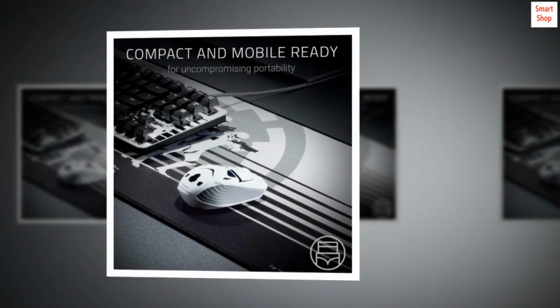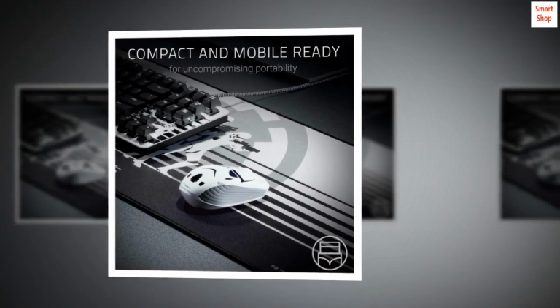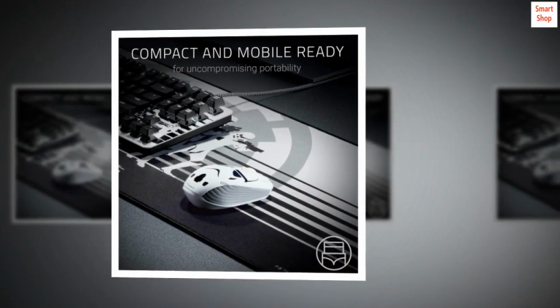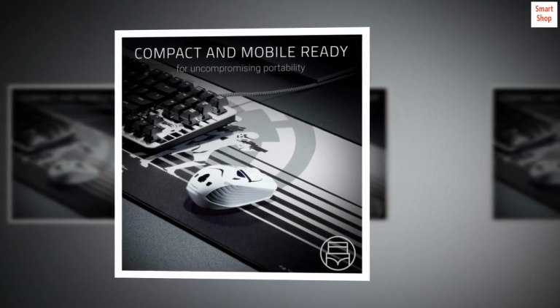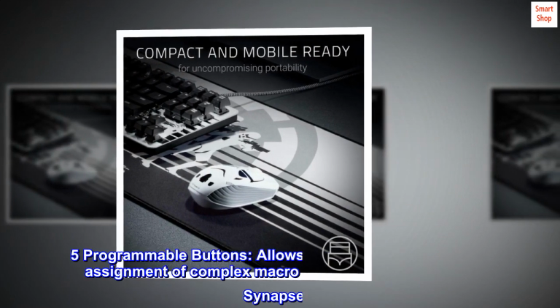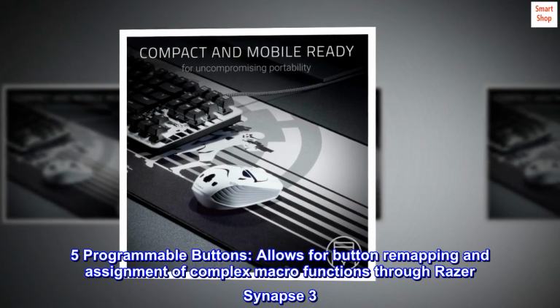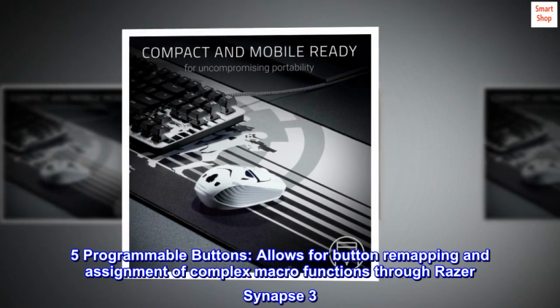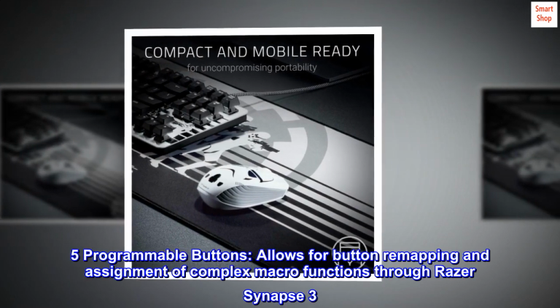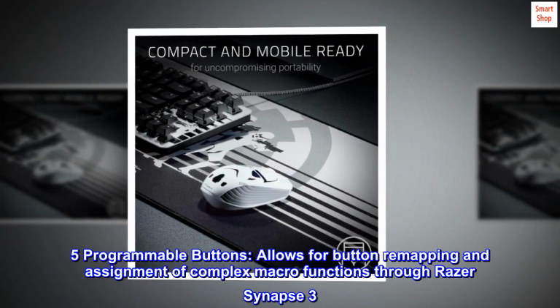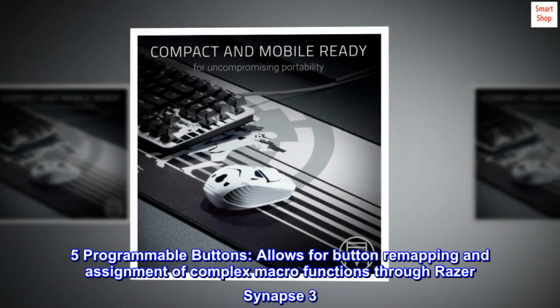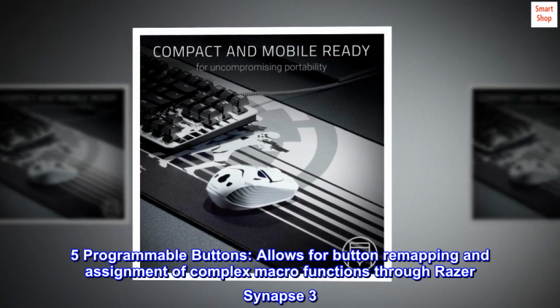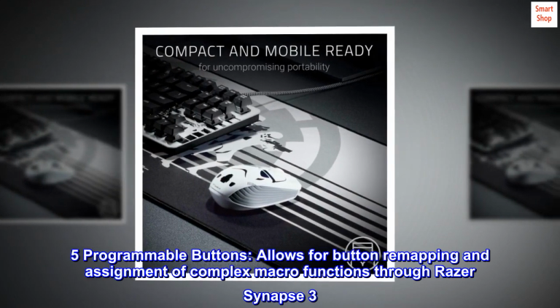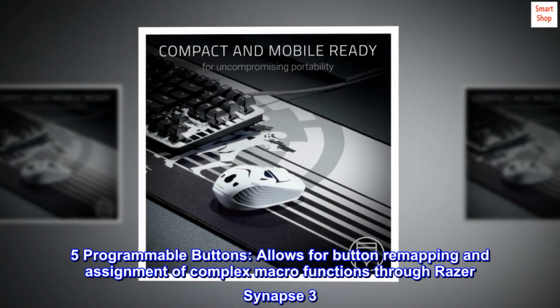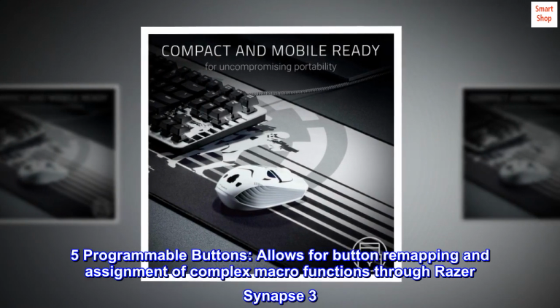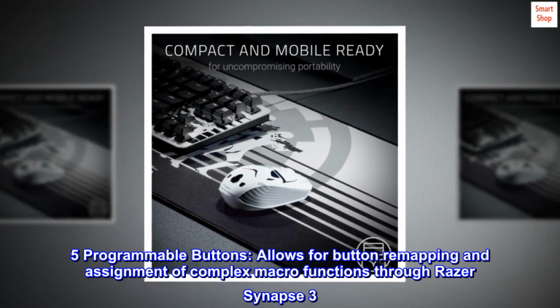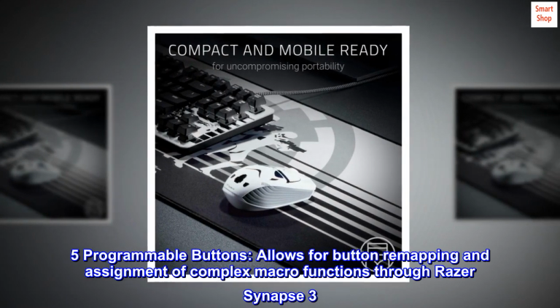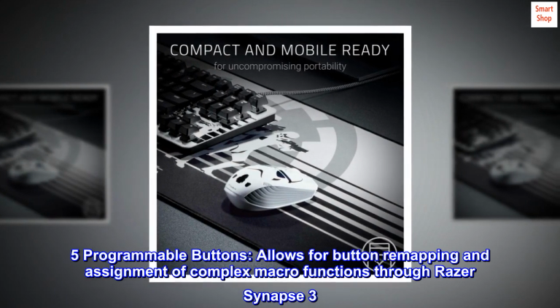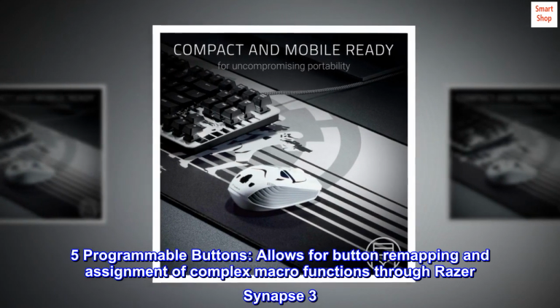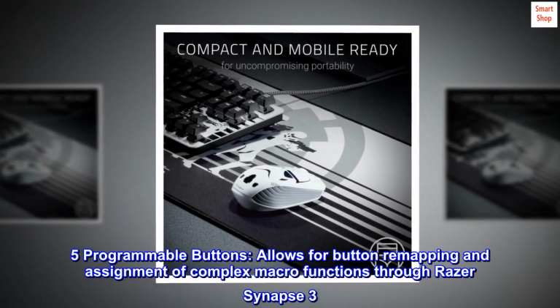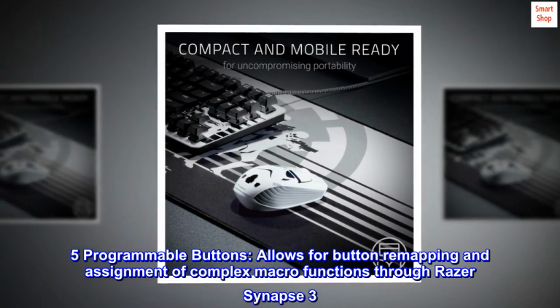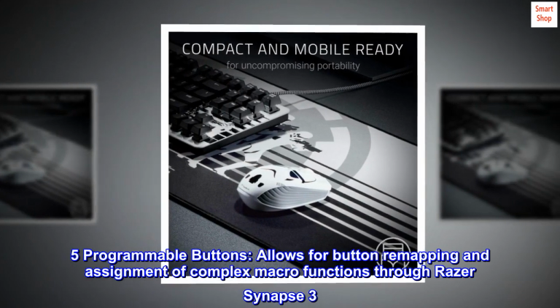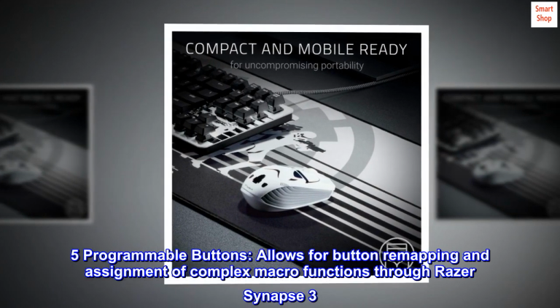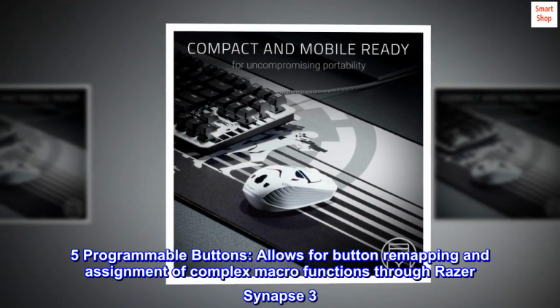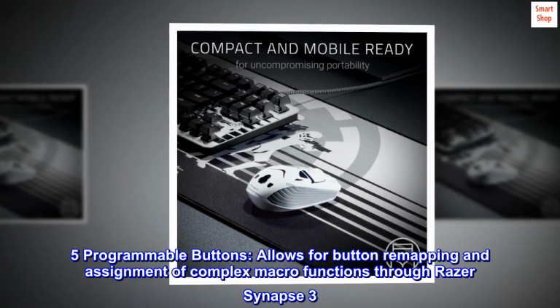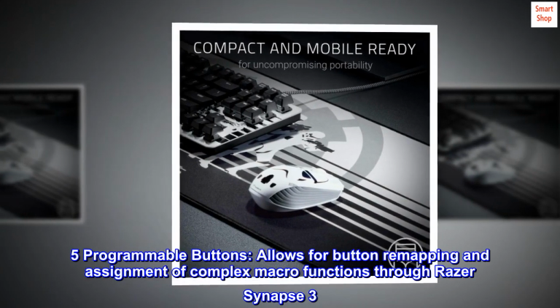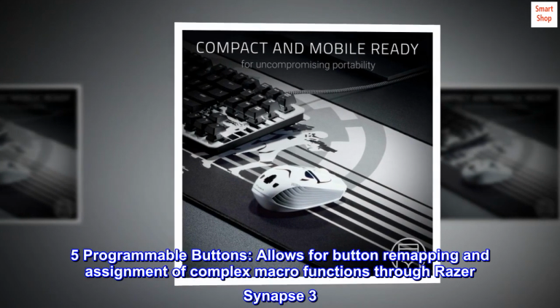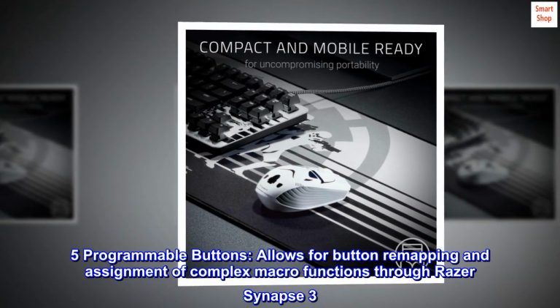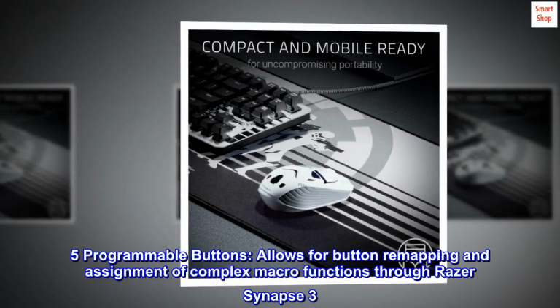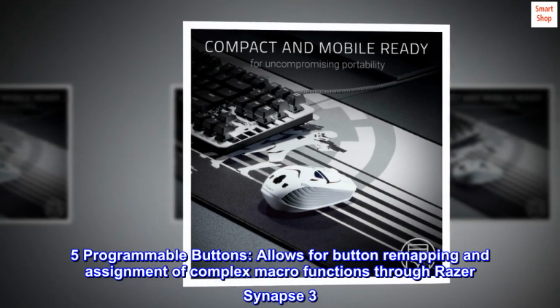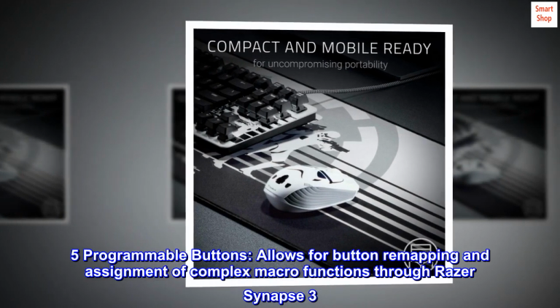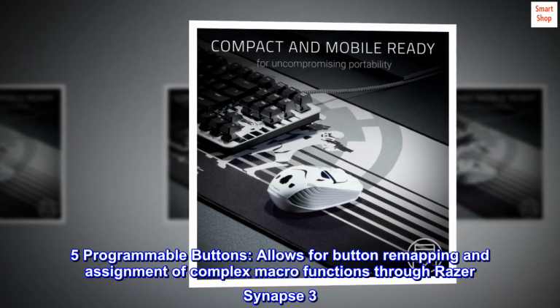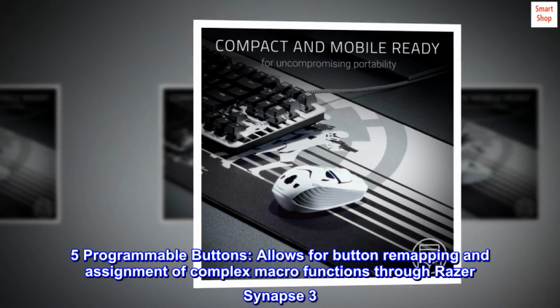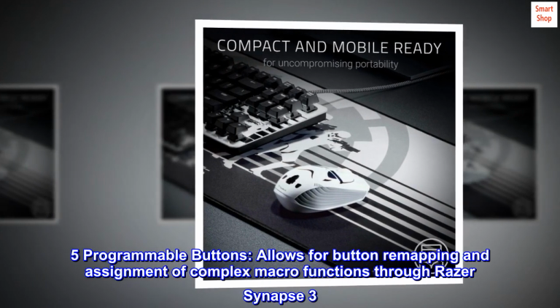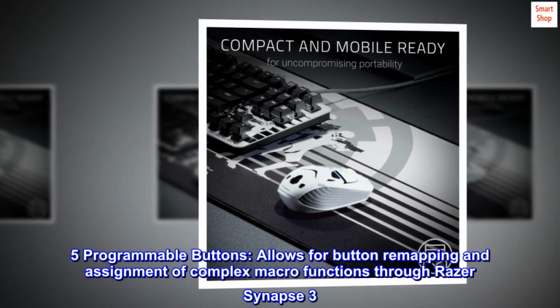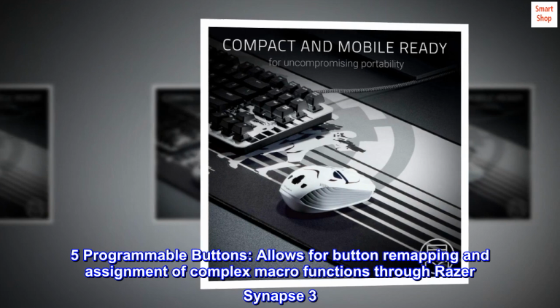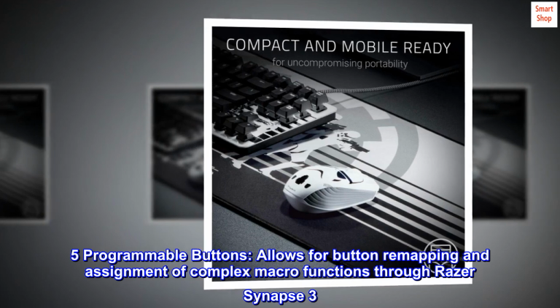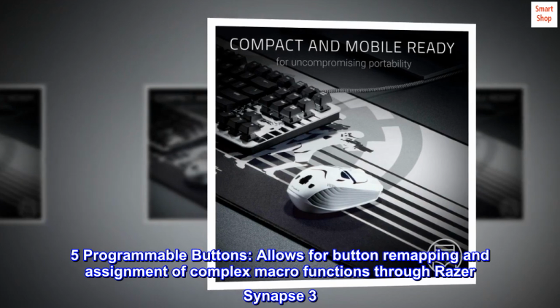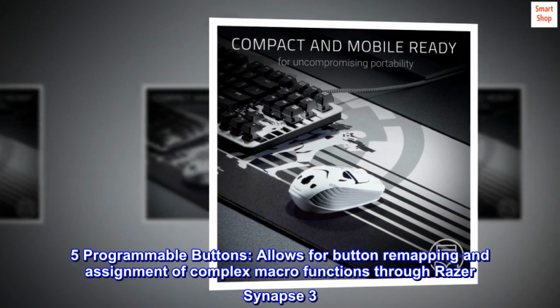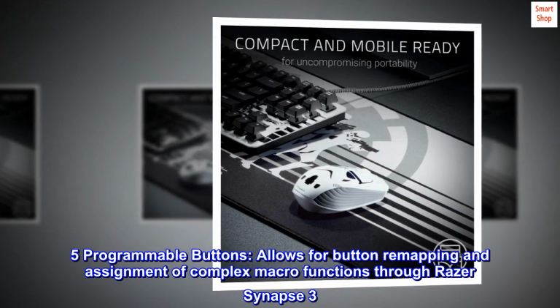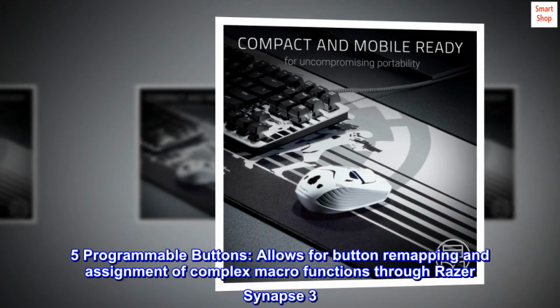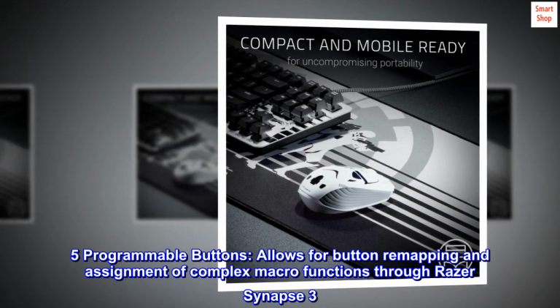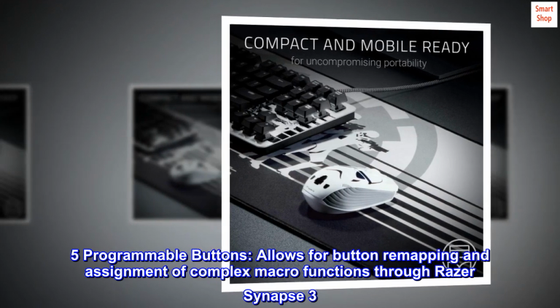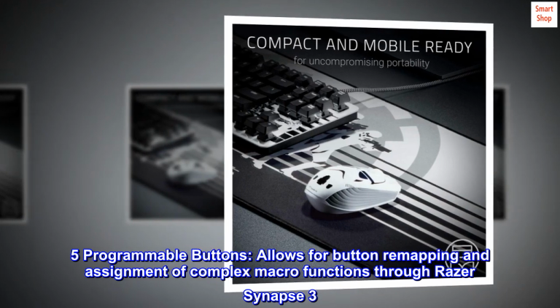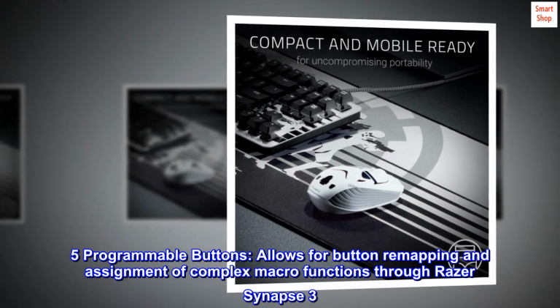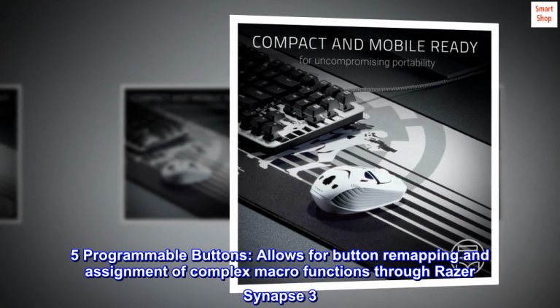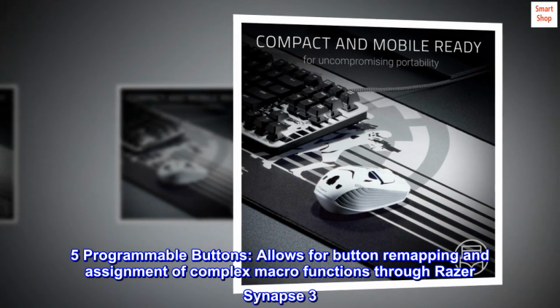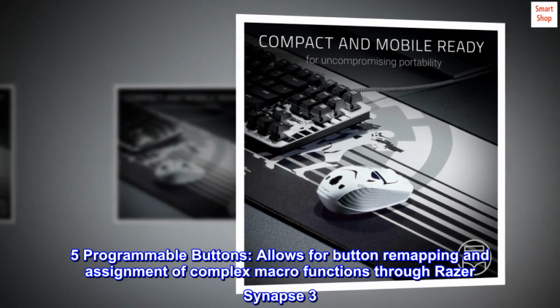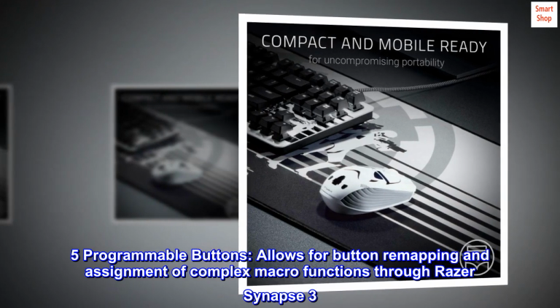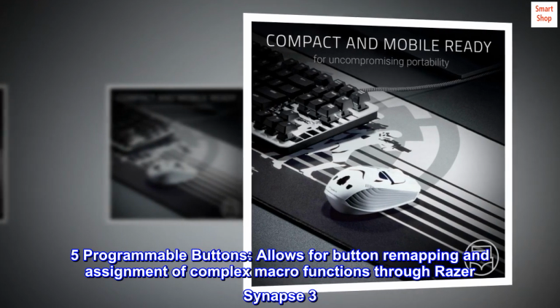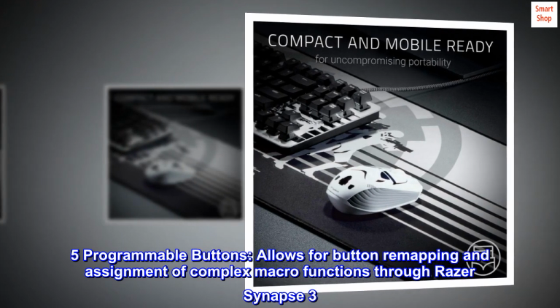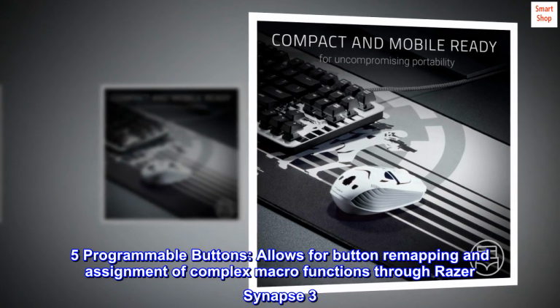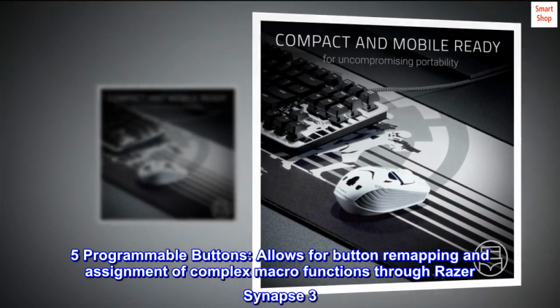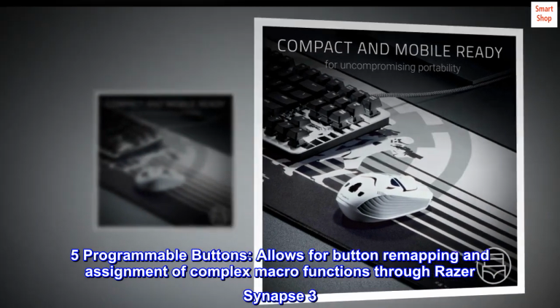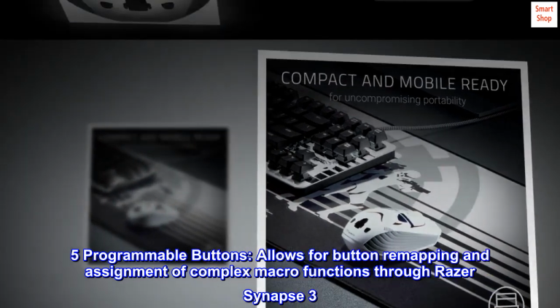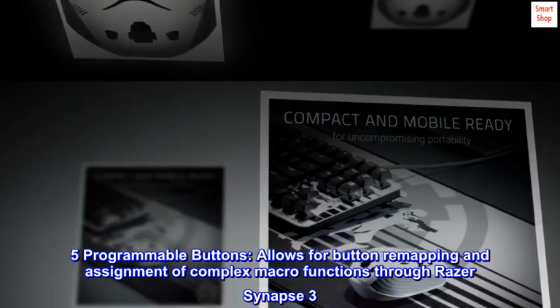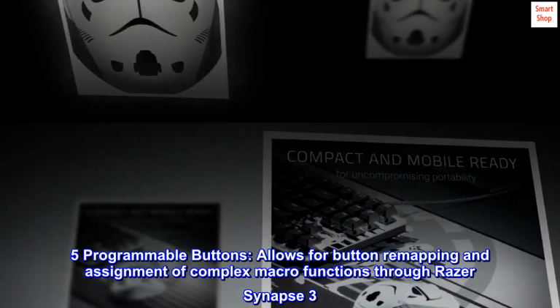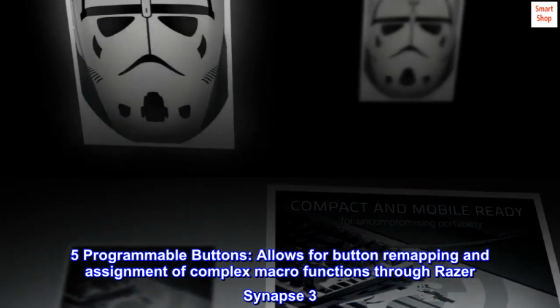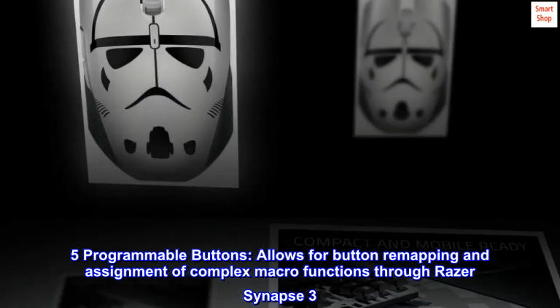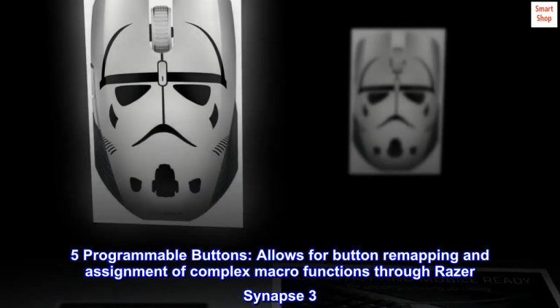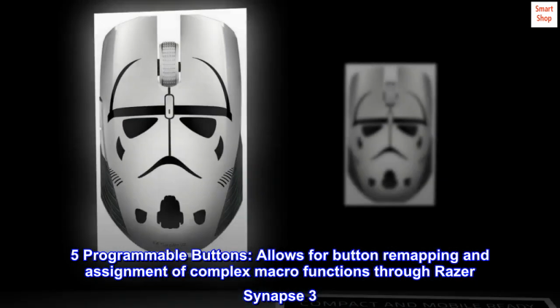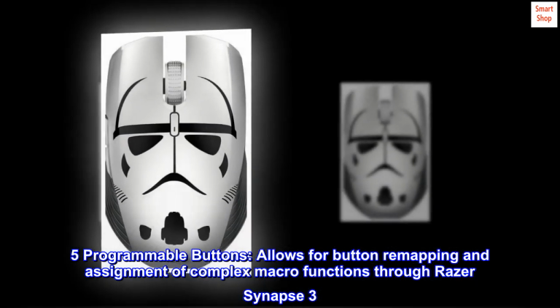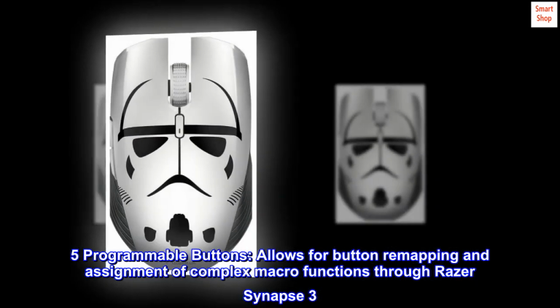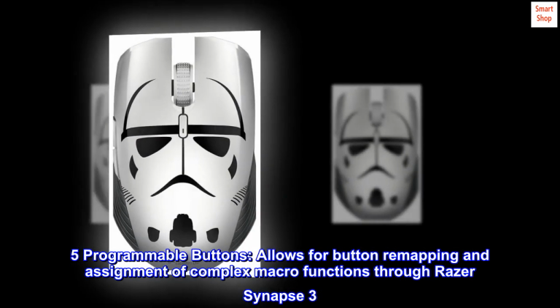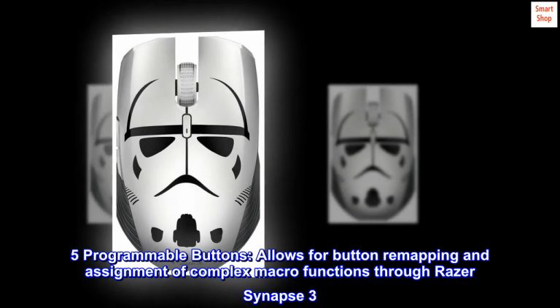5 programmable buttons allow for button remapping and assignment of complex macro functions through Razer Synapse 3.